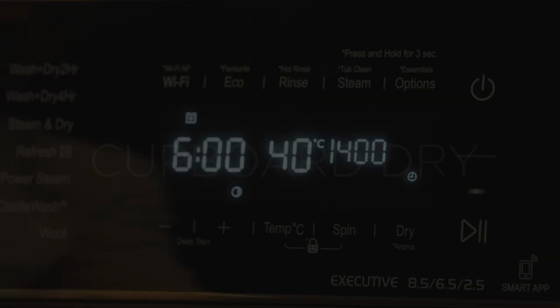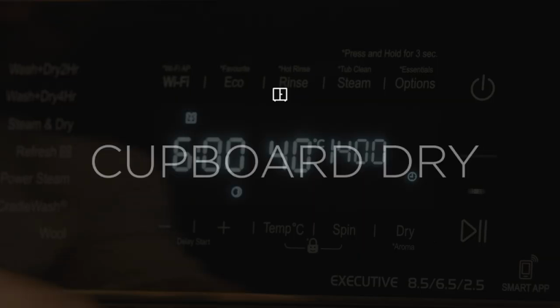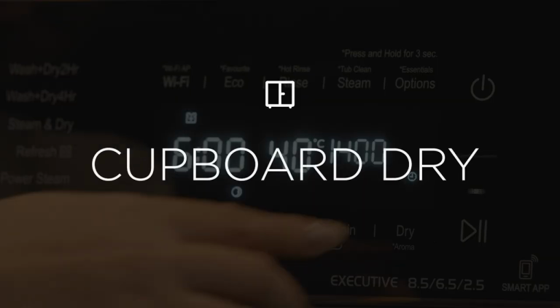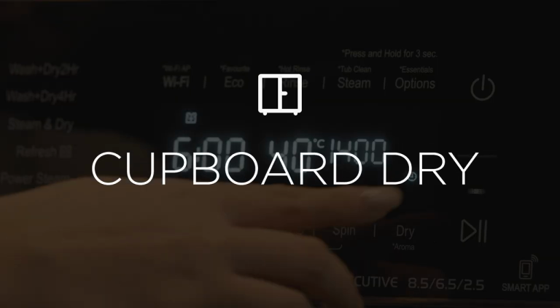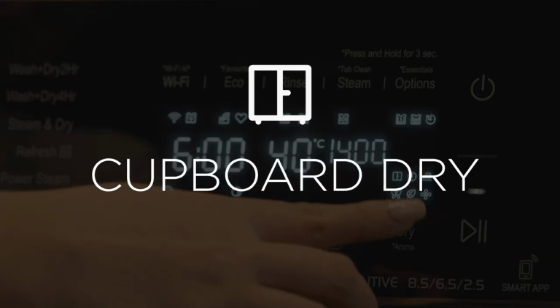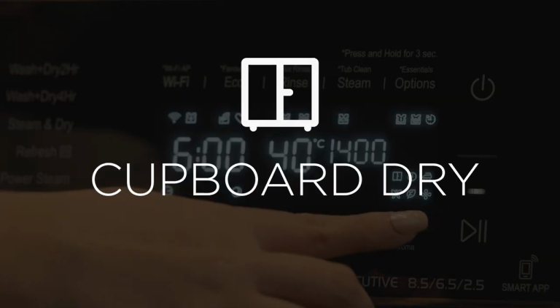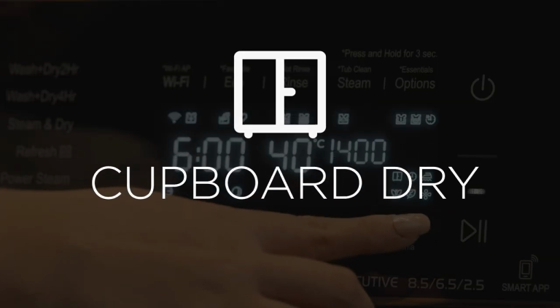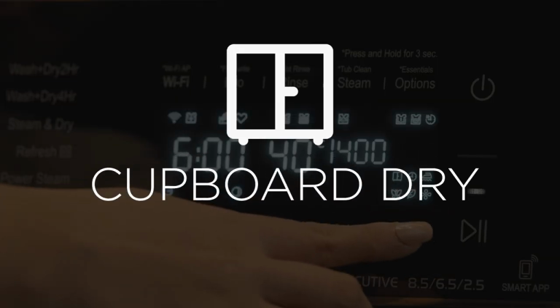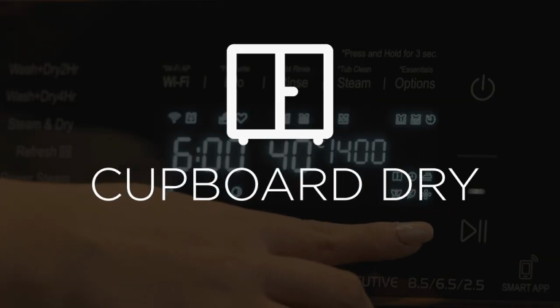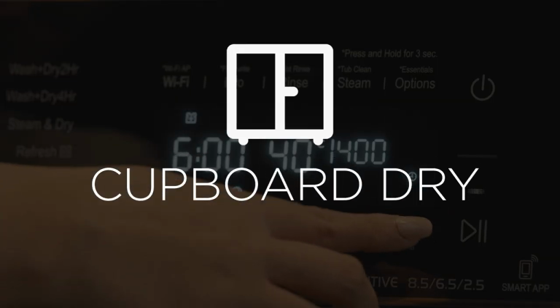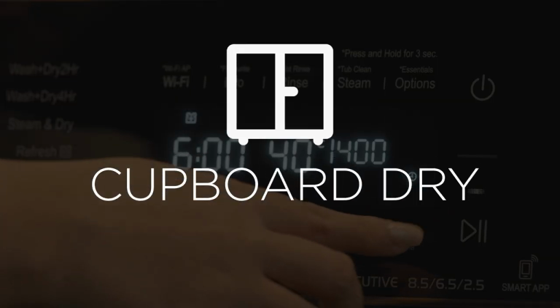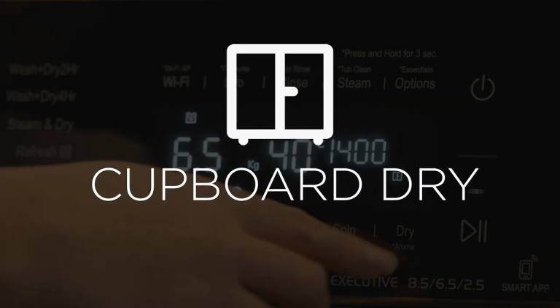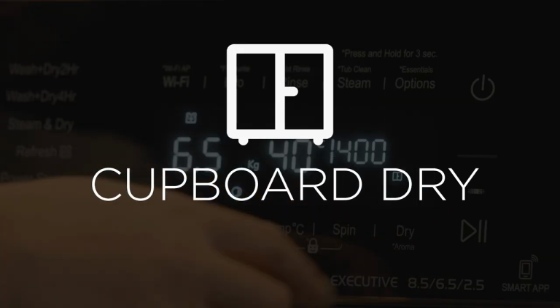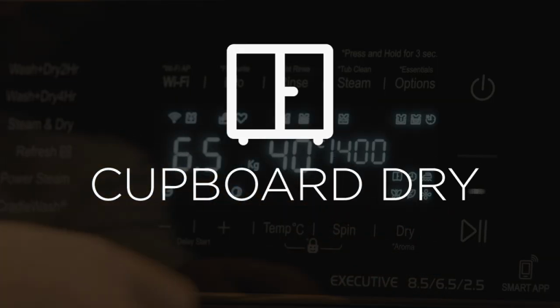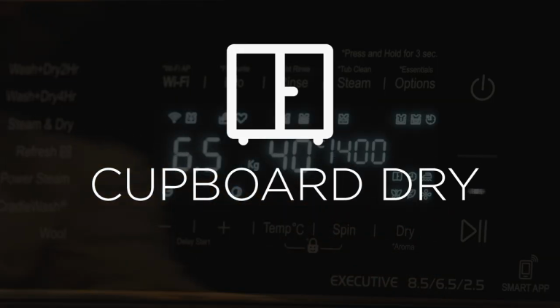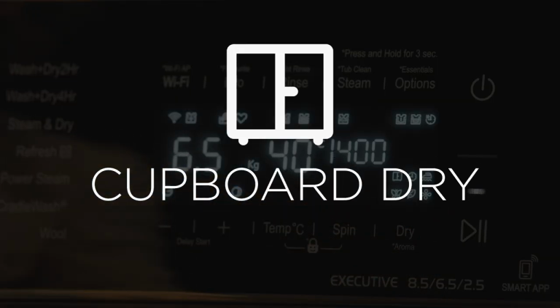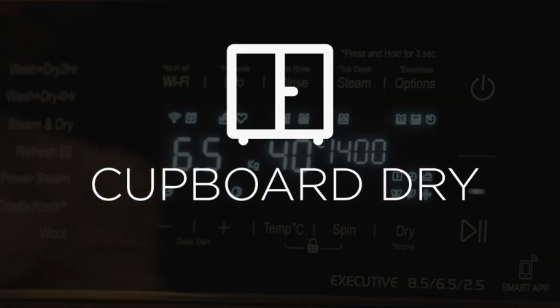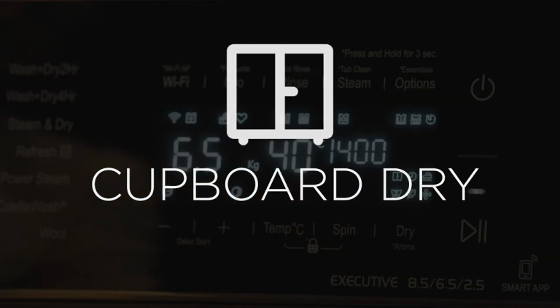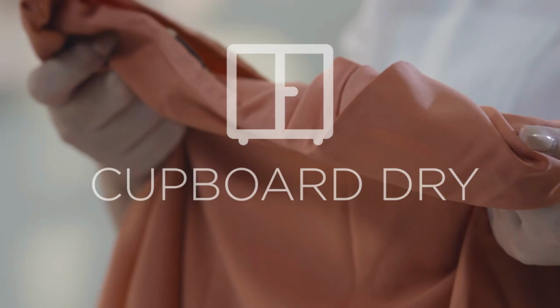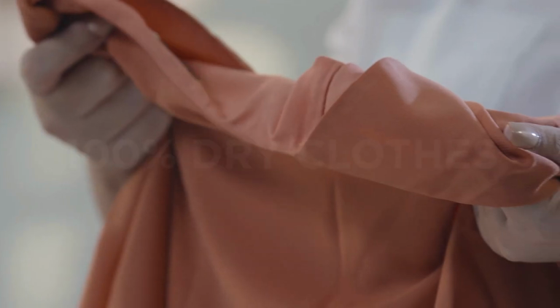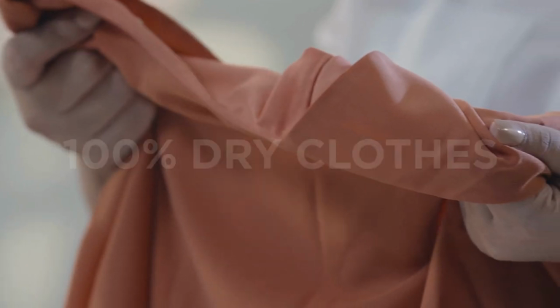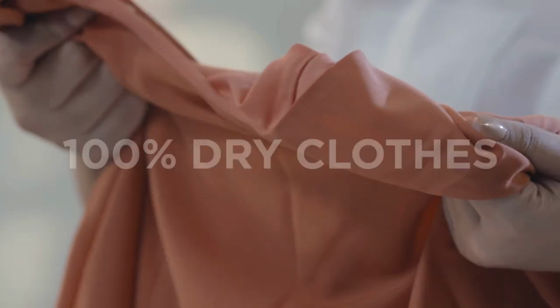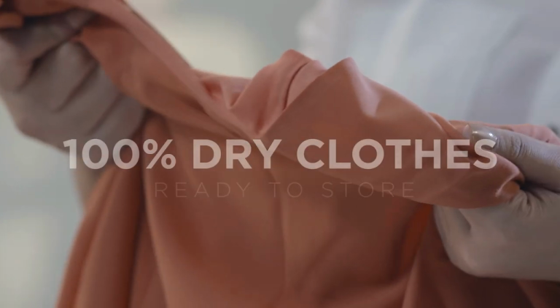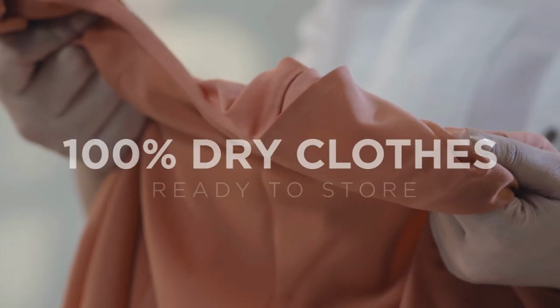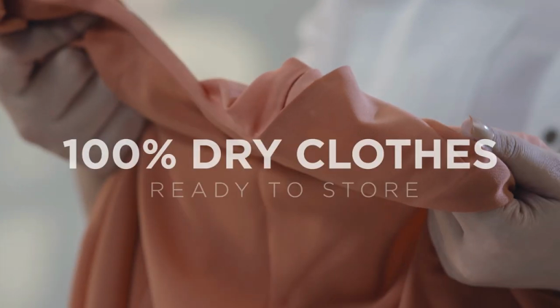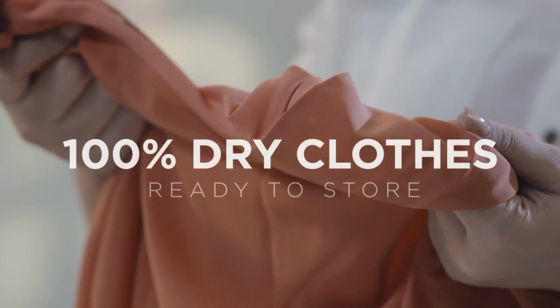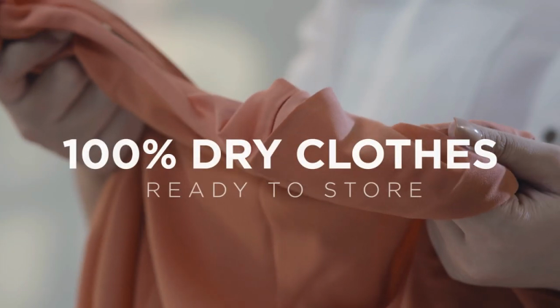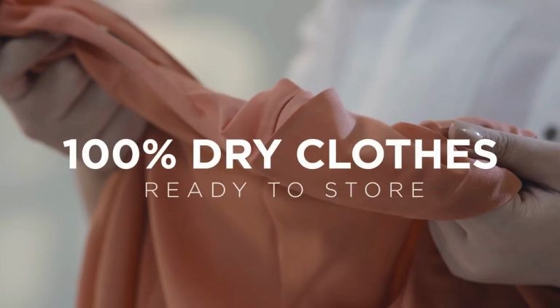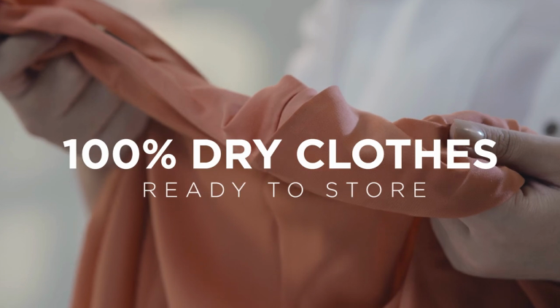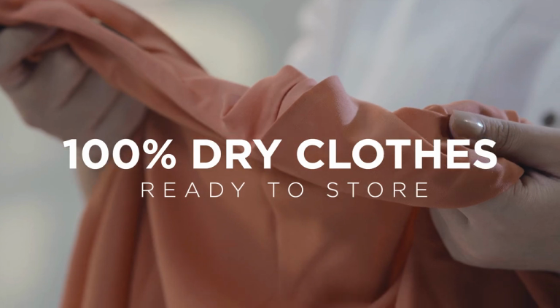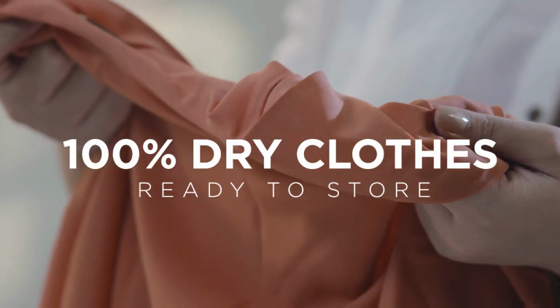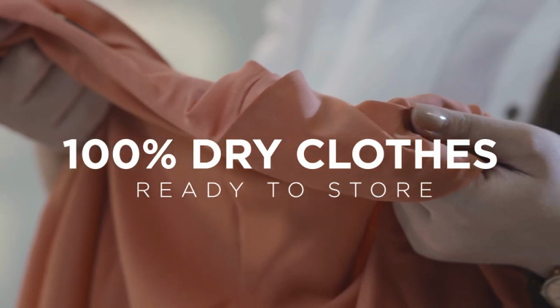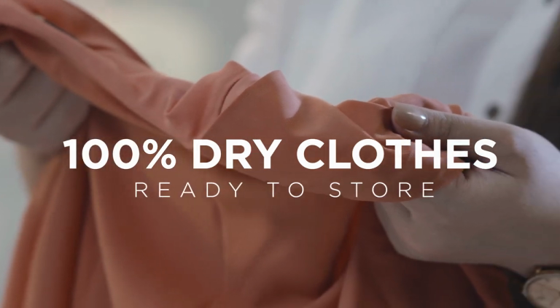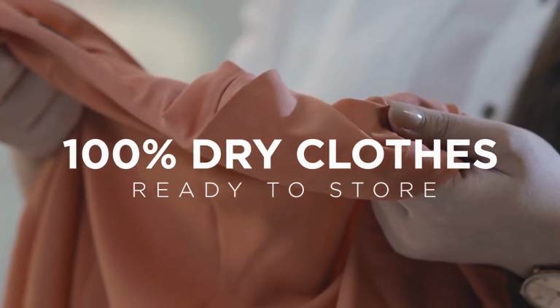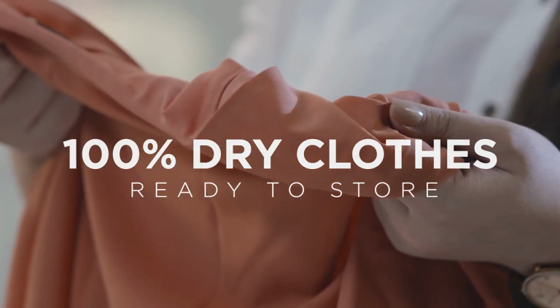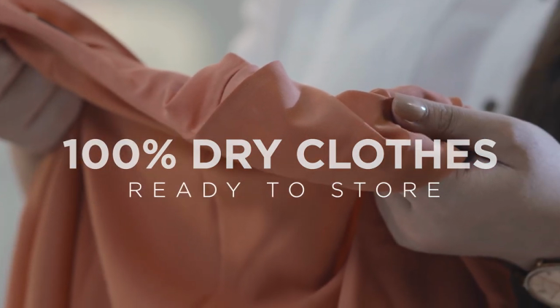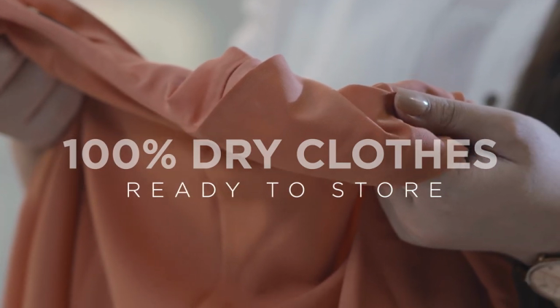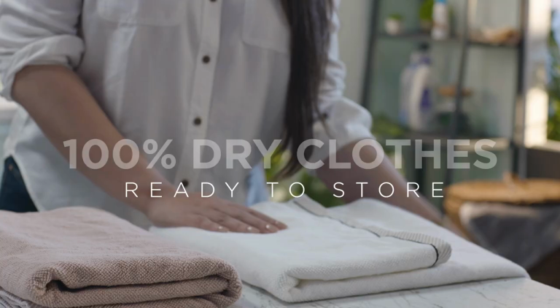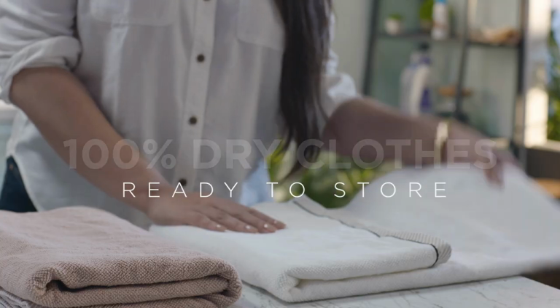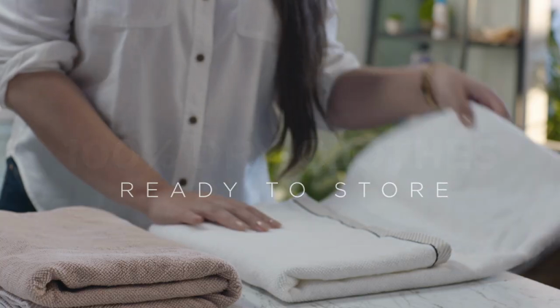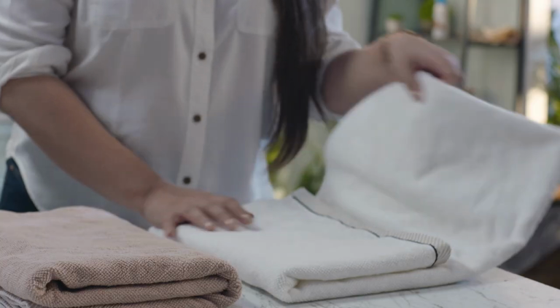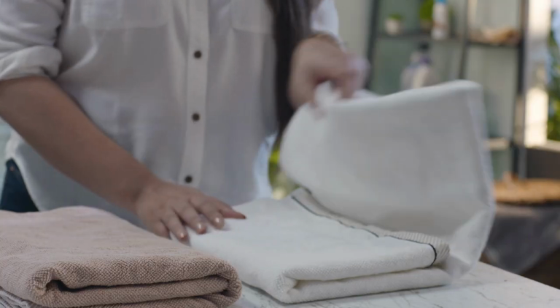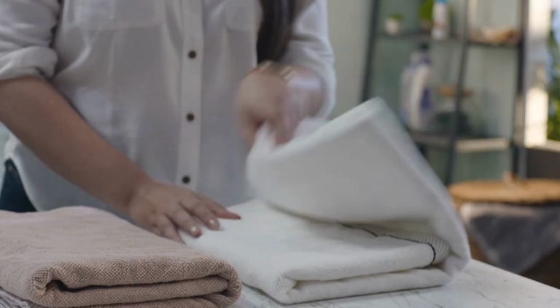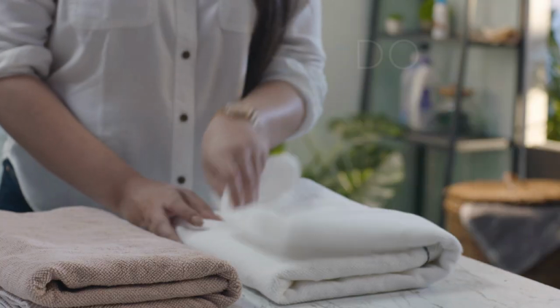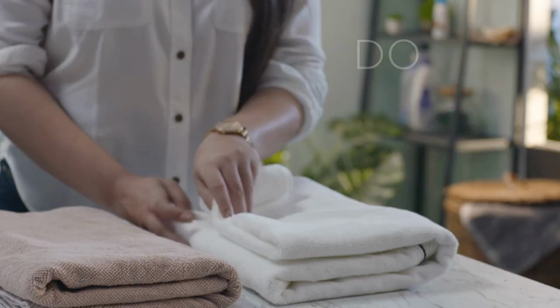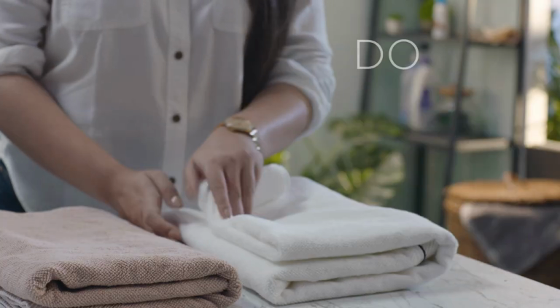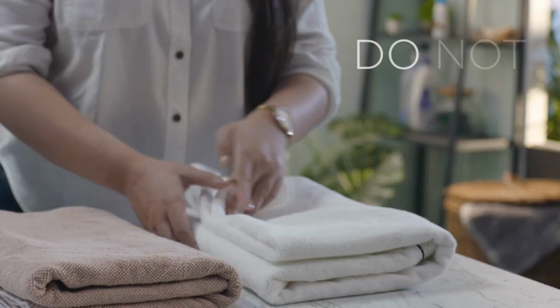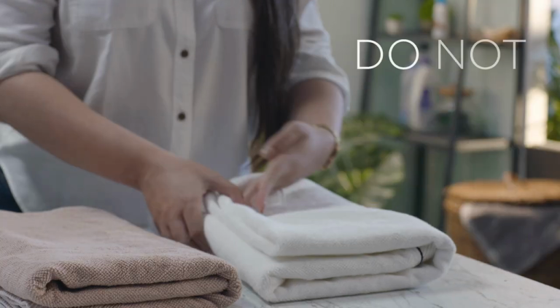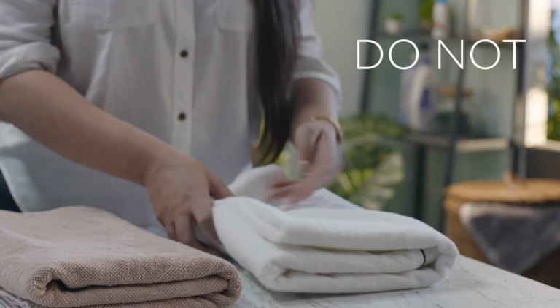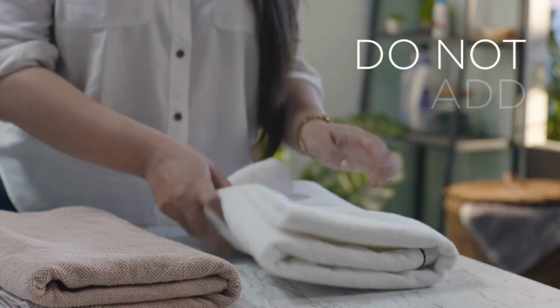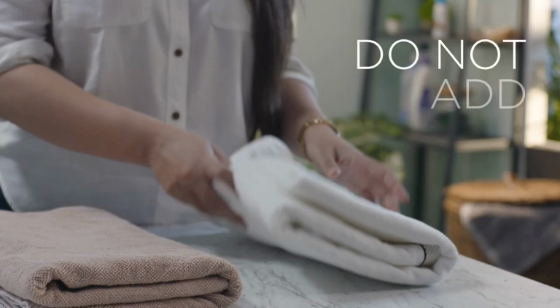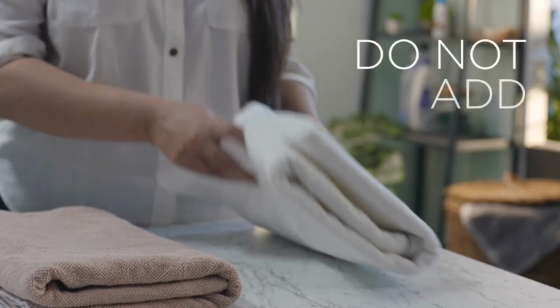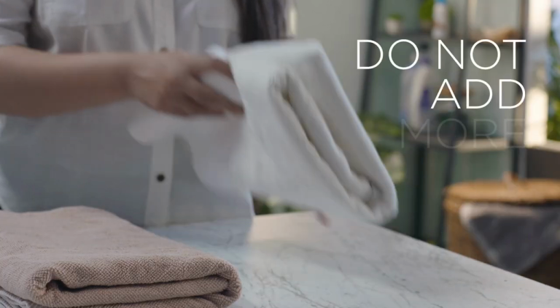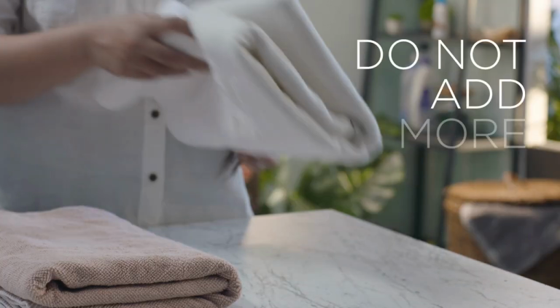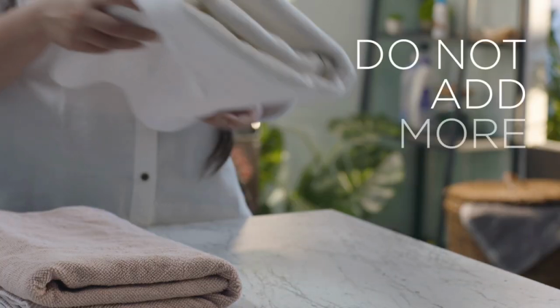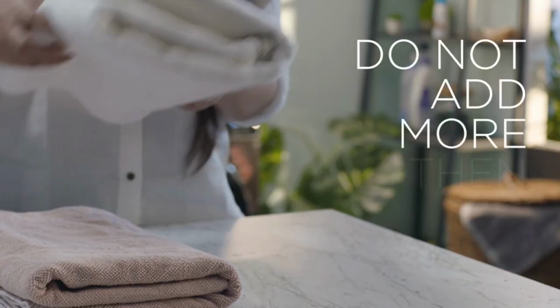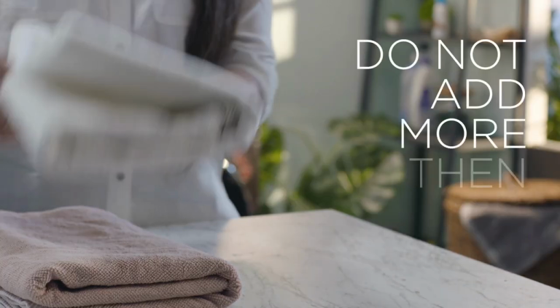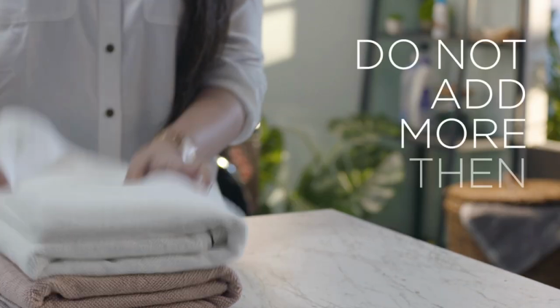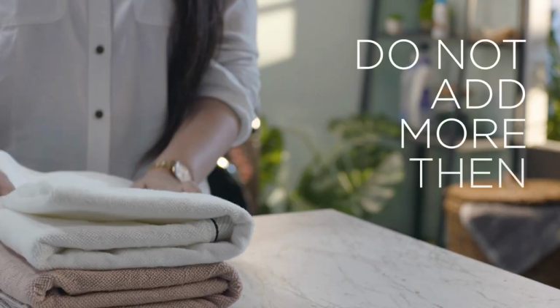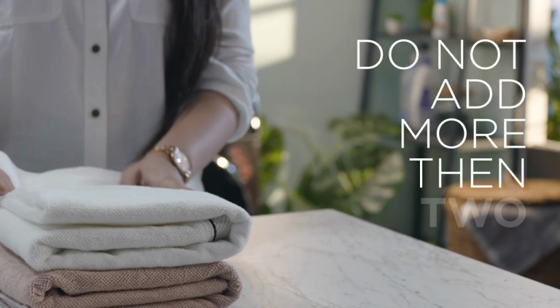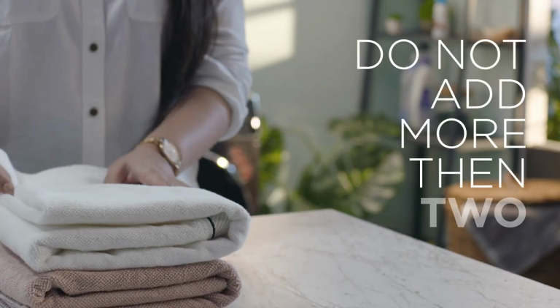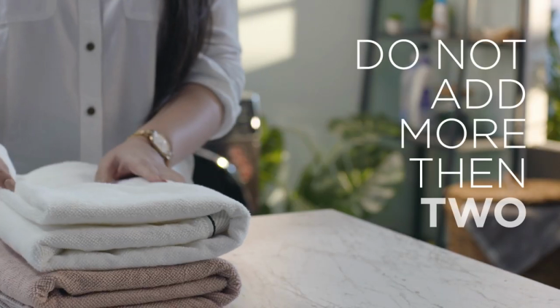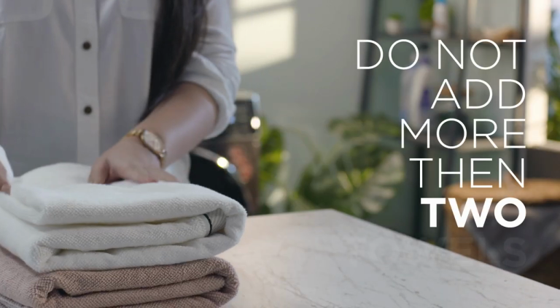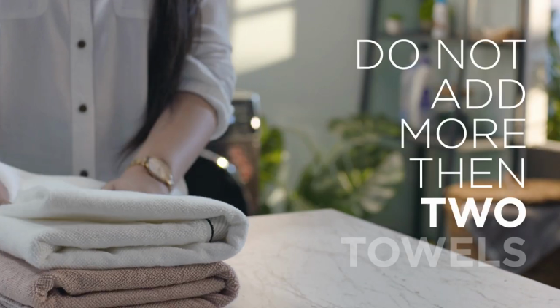Covered Dry: This mode gives you 100% dry clothes ready to store. Do not add more than 2 towels.